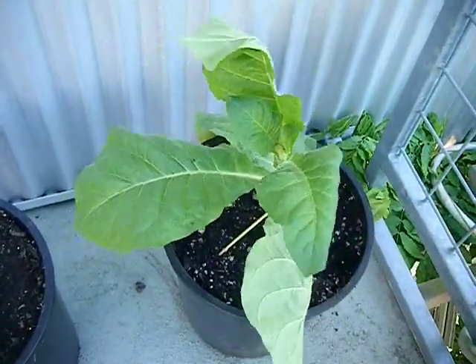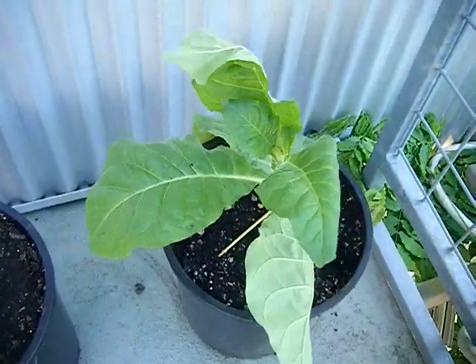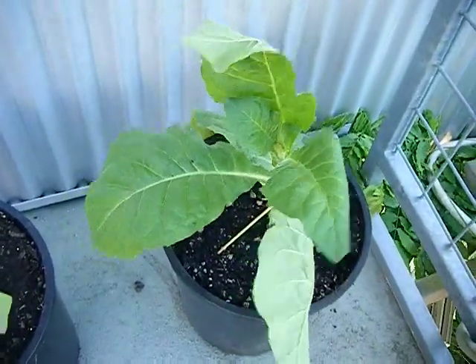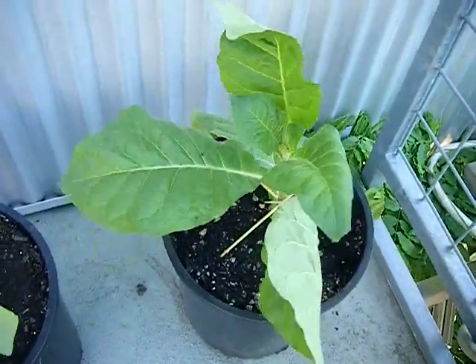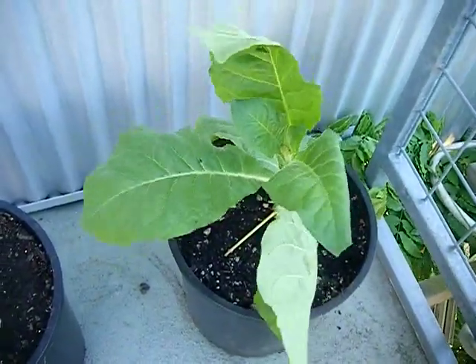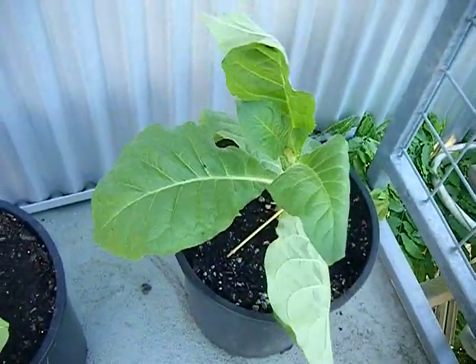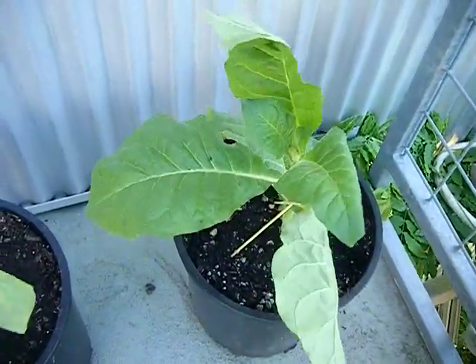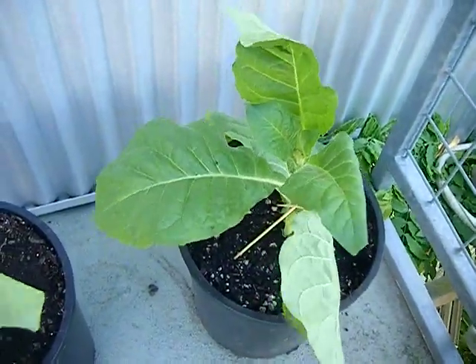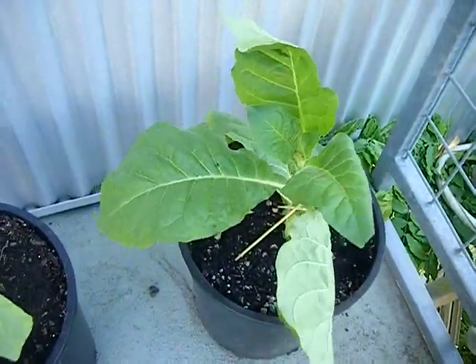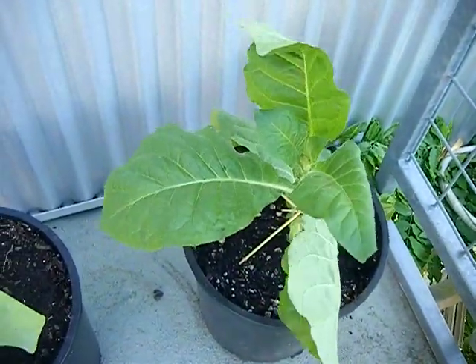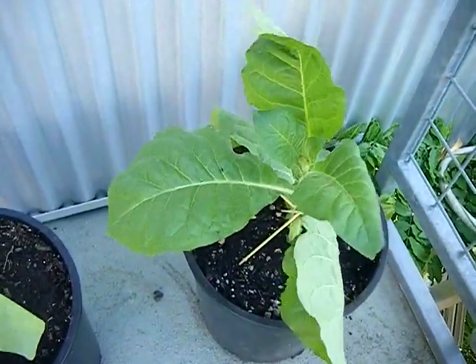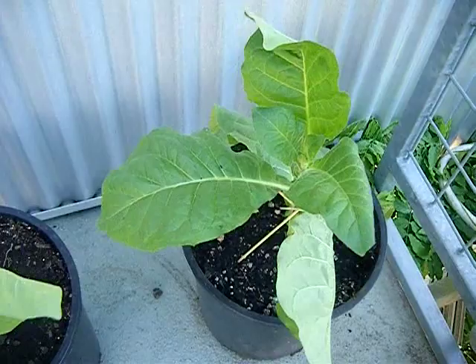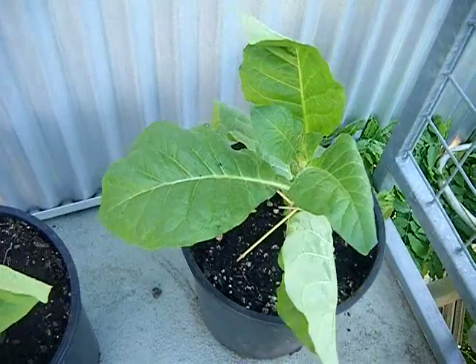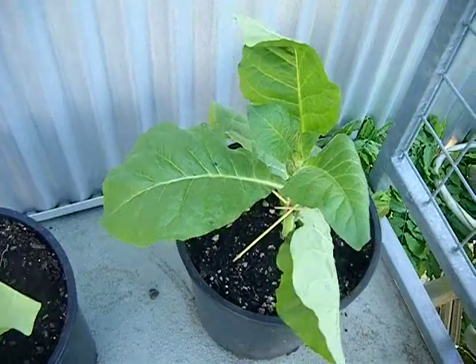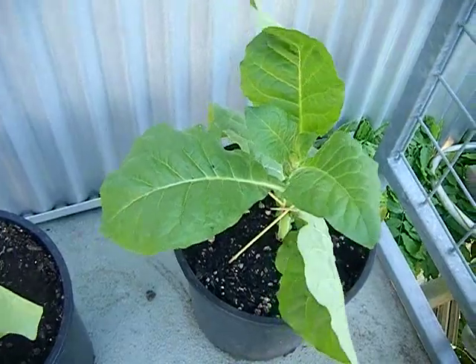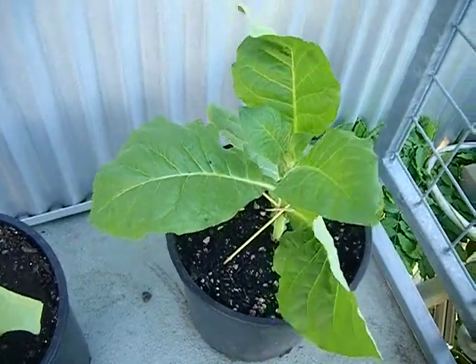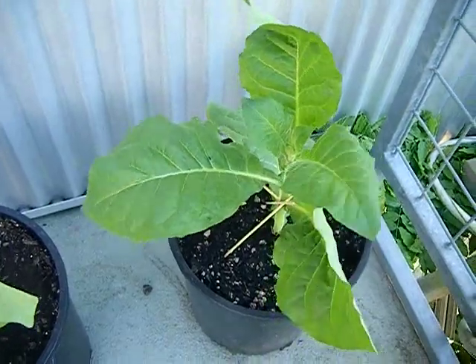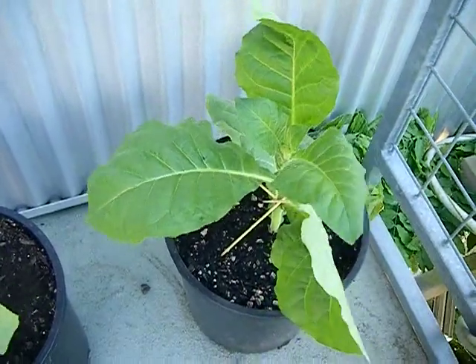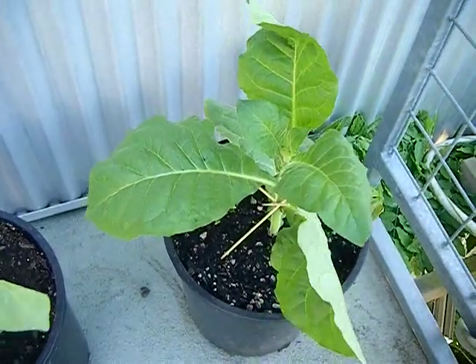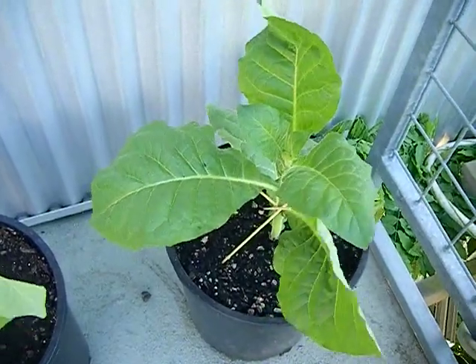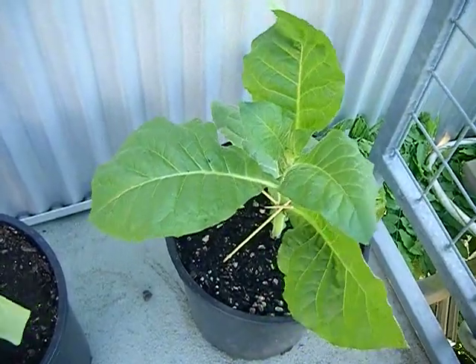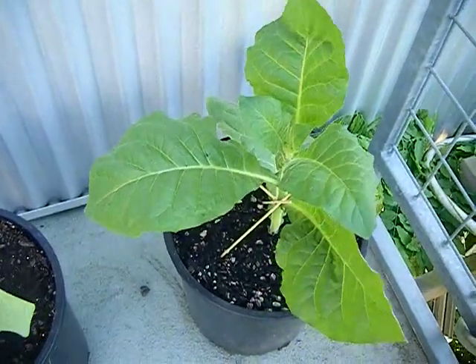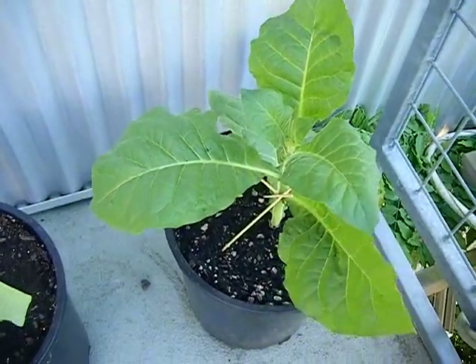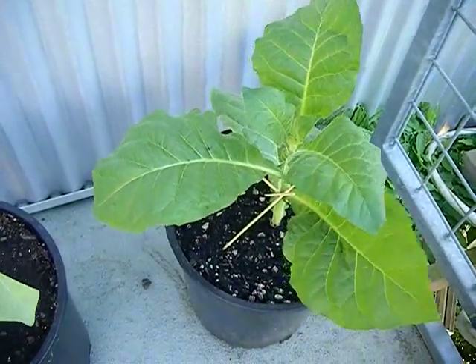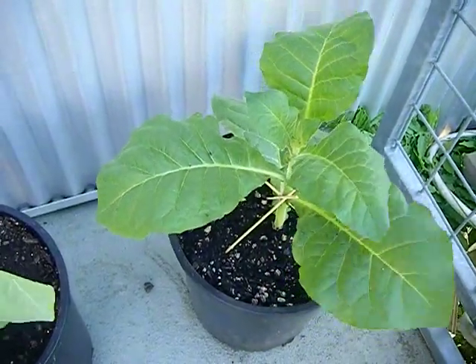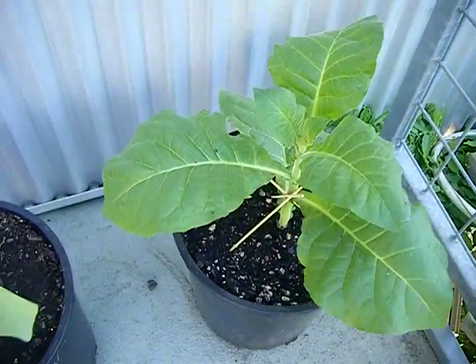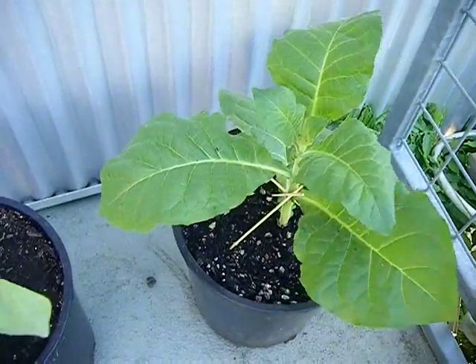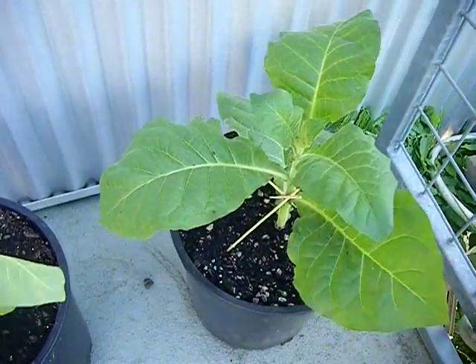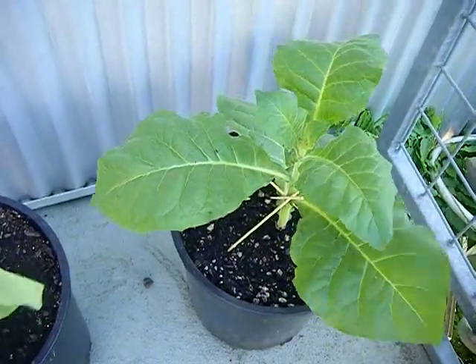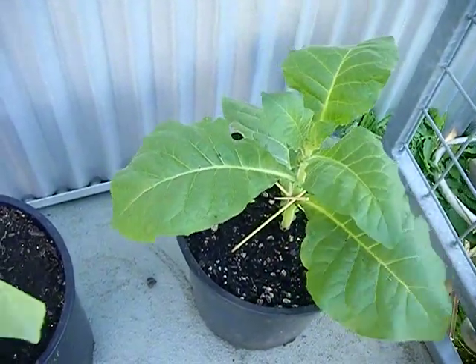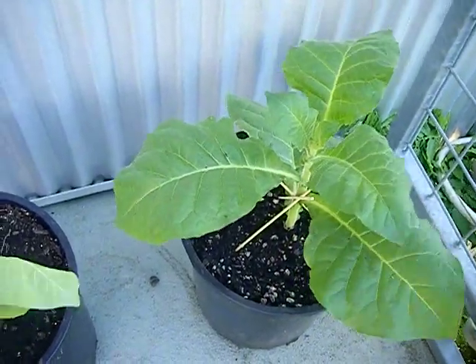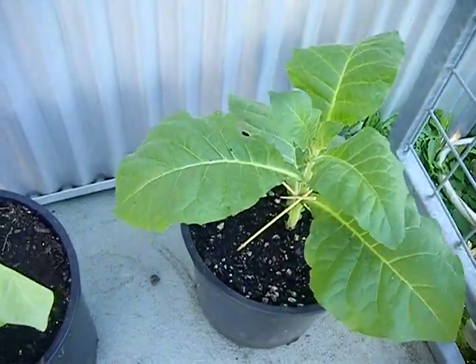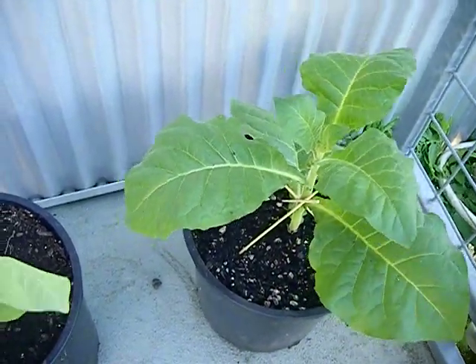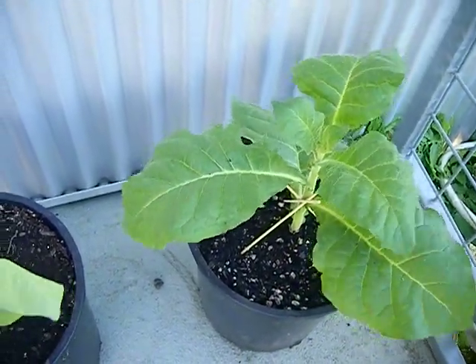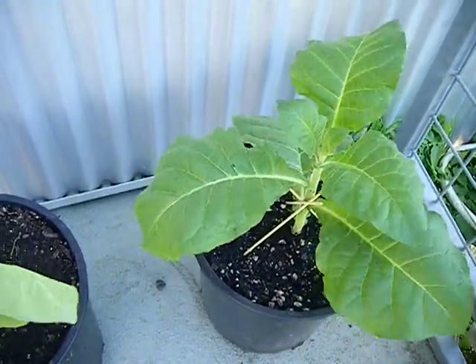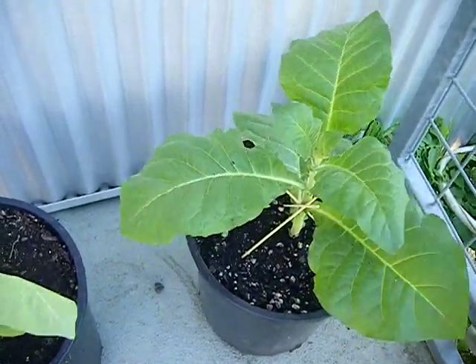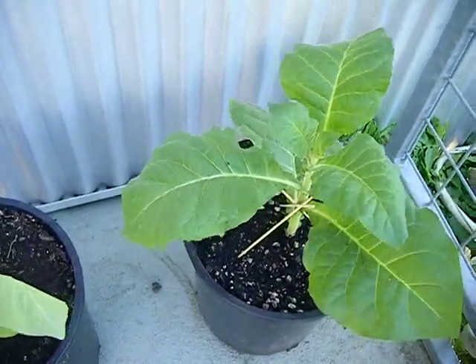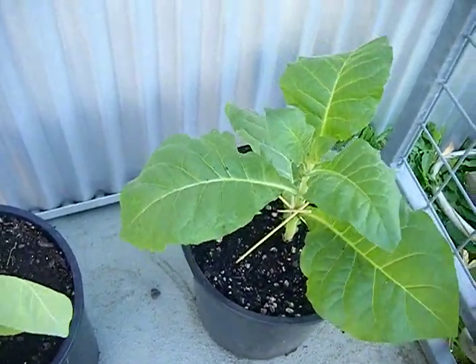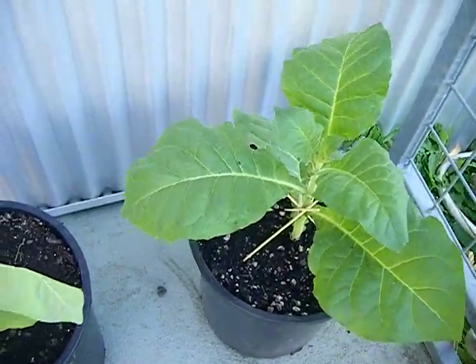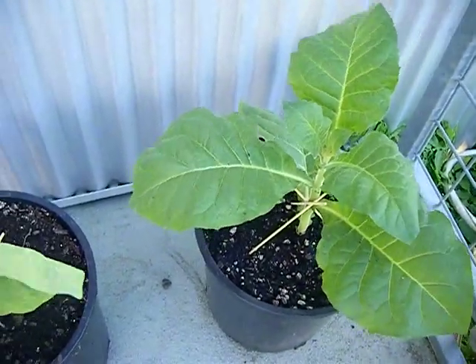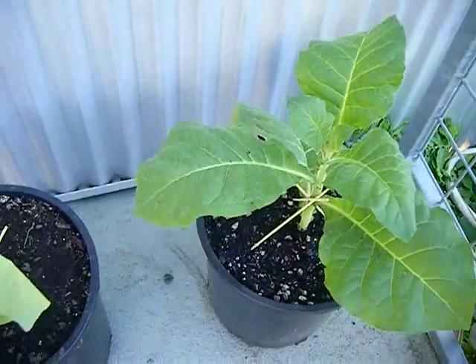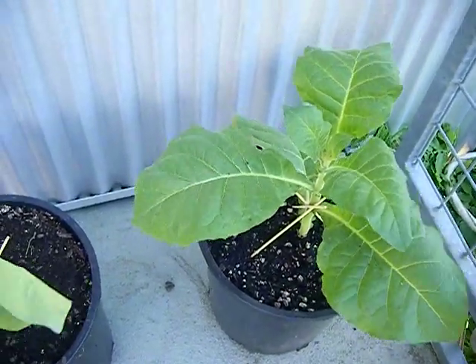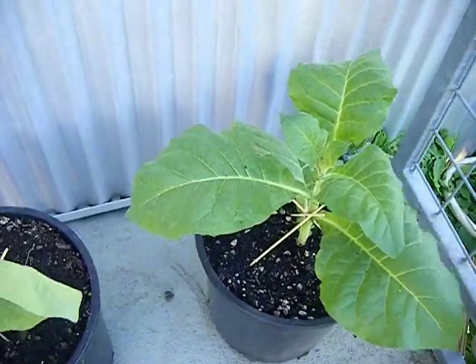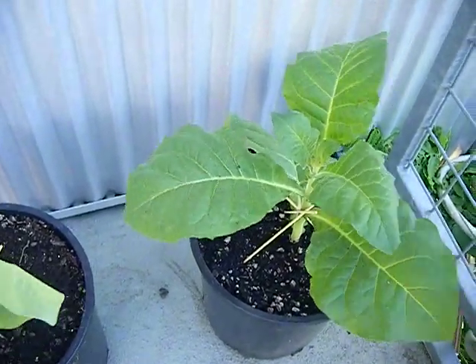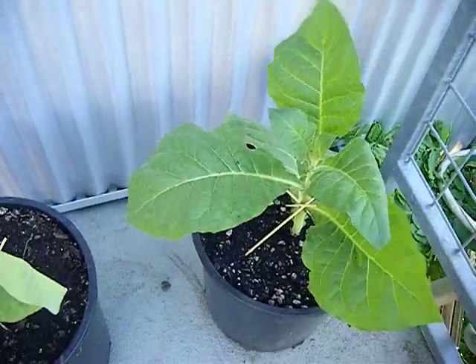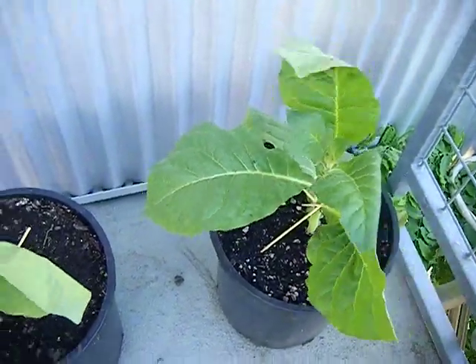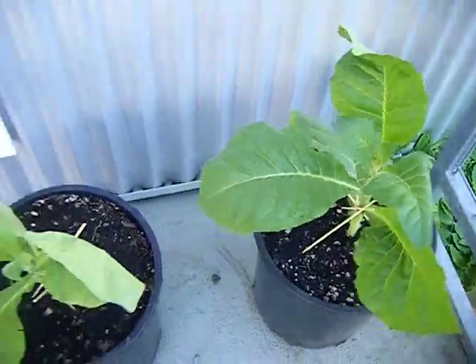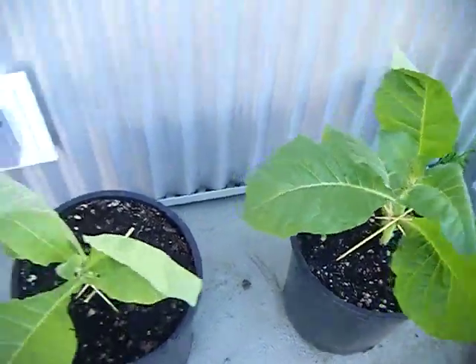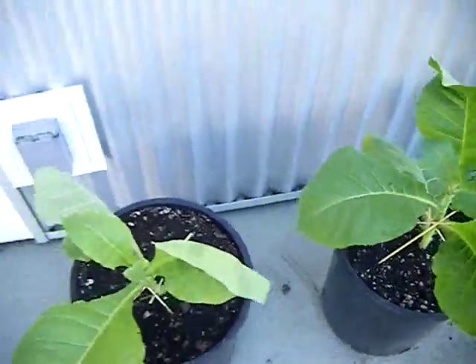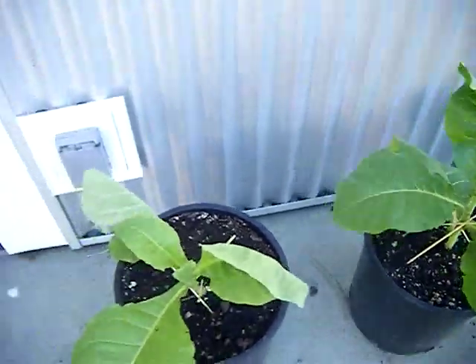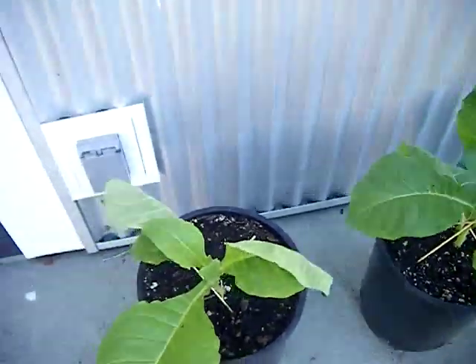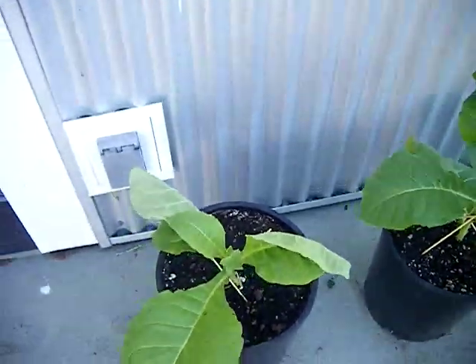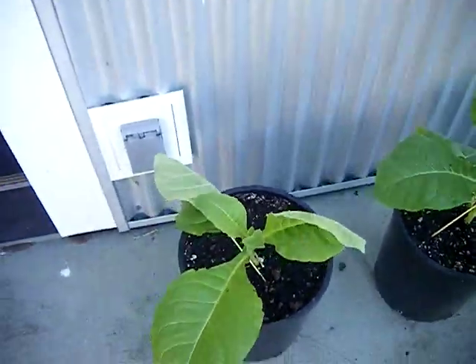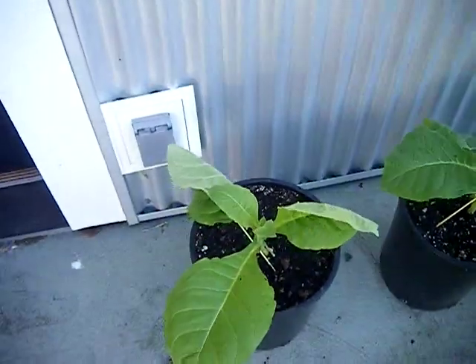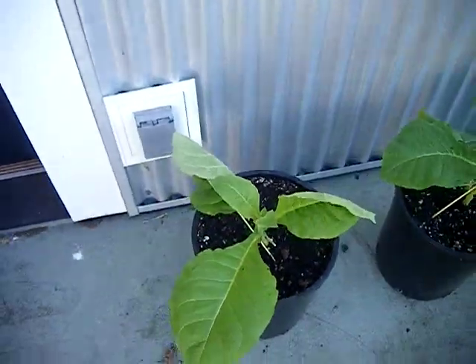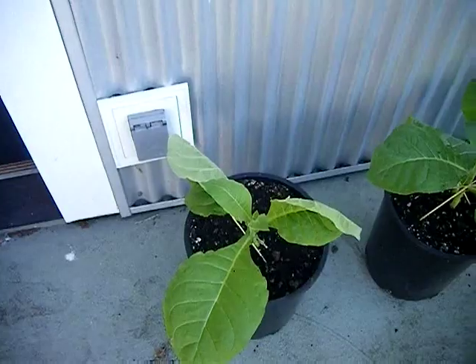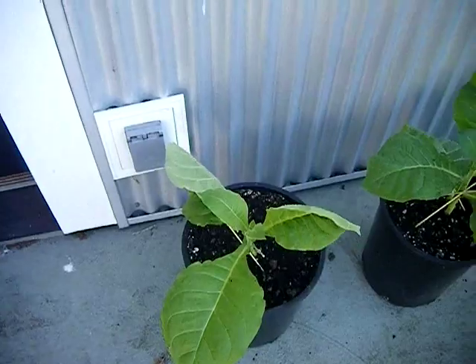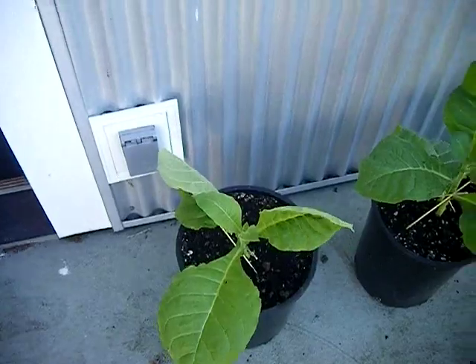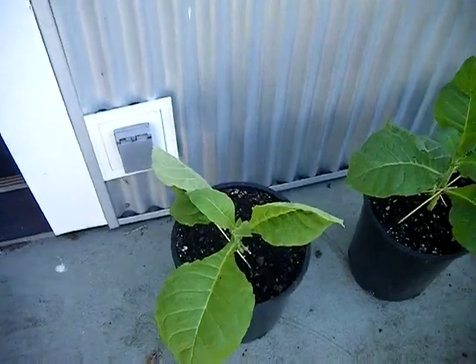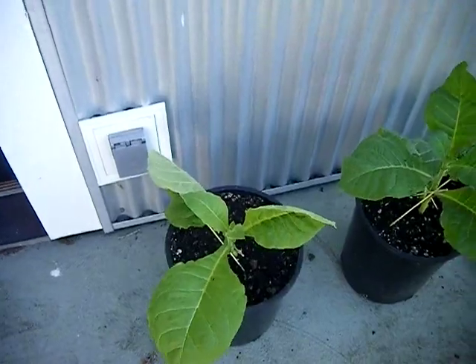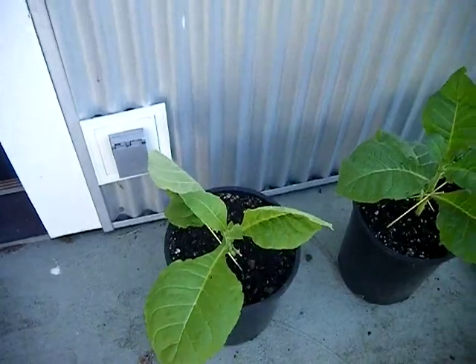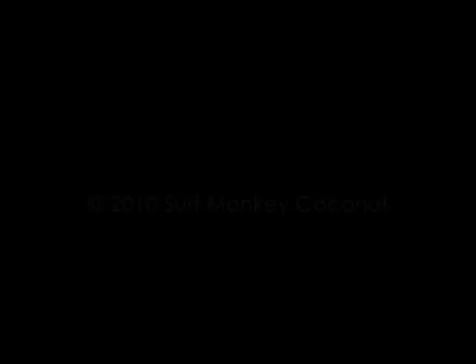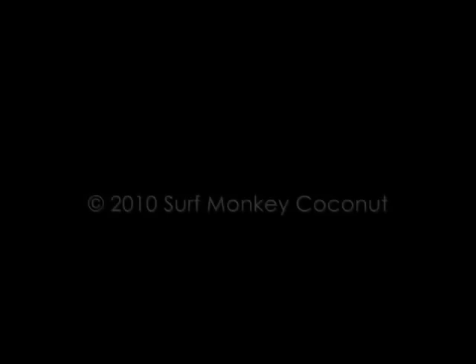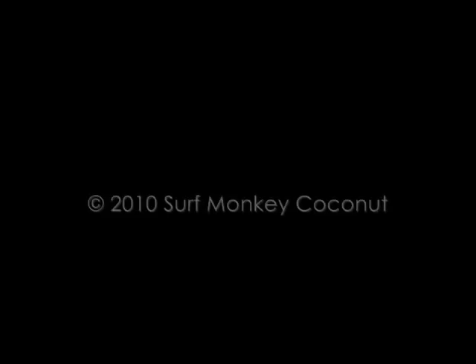So what I'm going to do is follow this video up with another video on harvesting the leaves, and hopefully these plants will still be around — it is a windy day today.